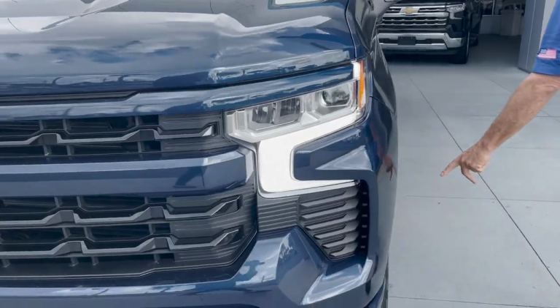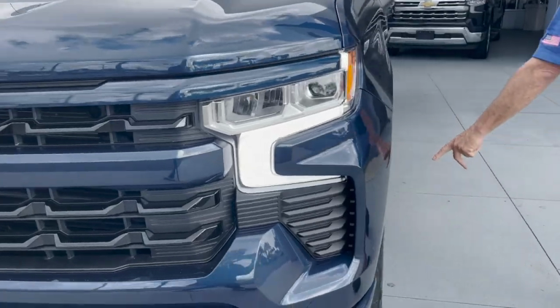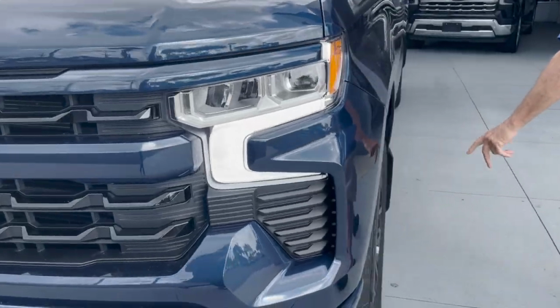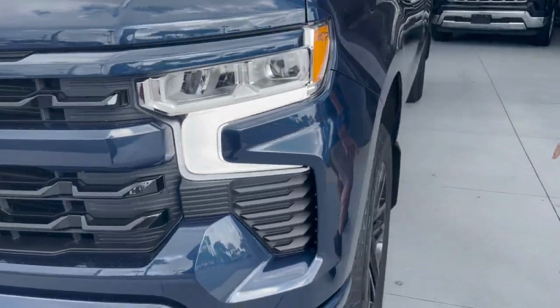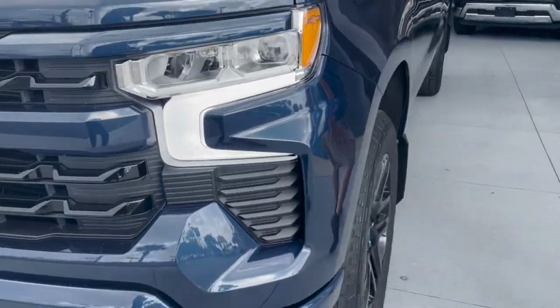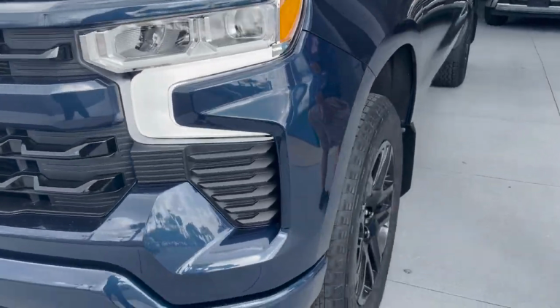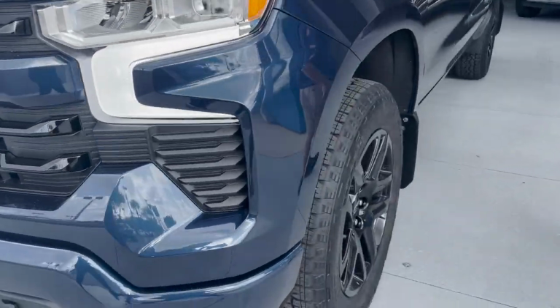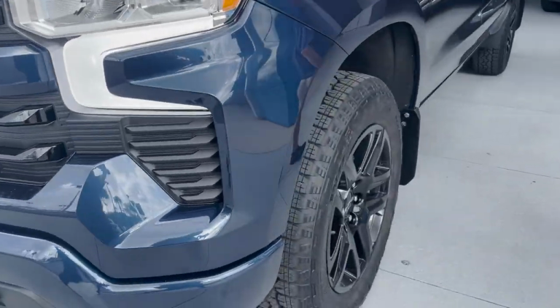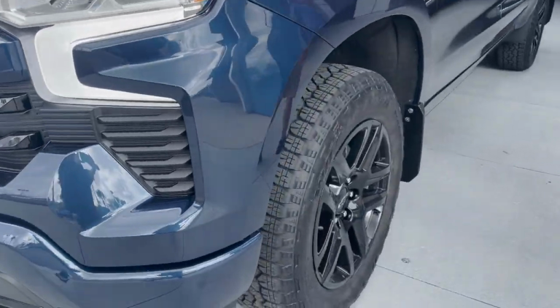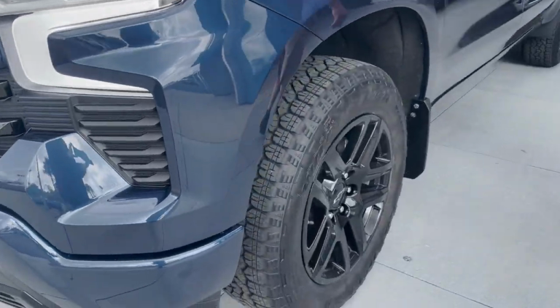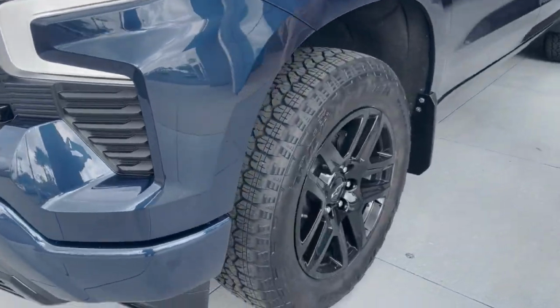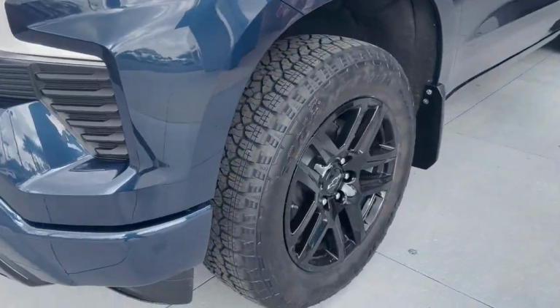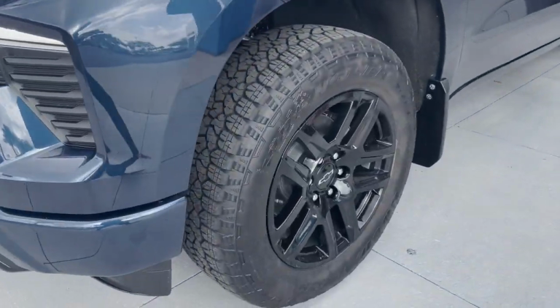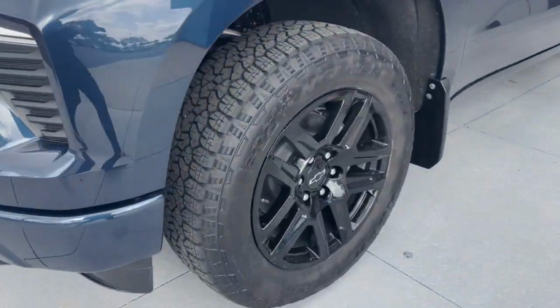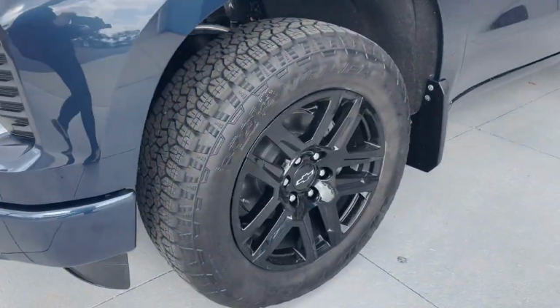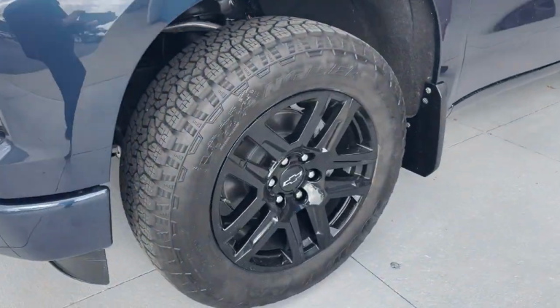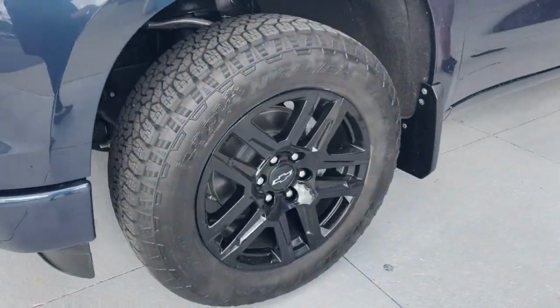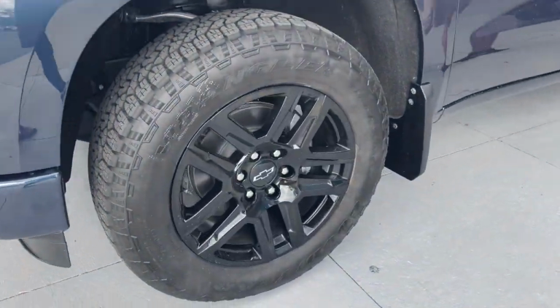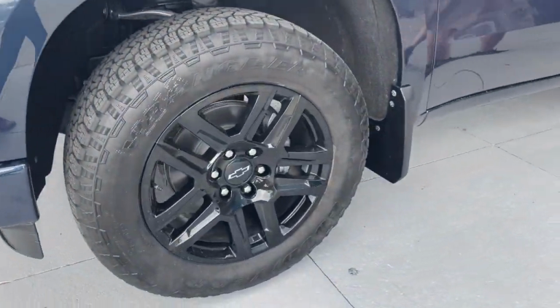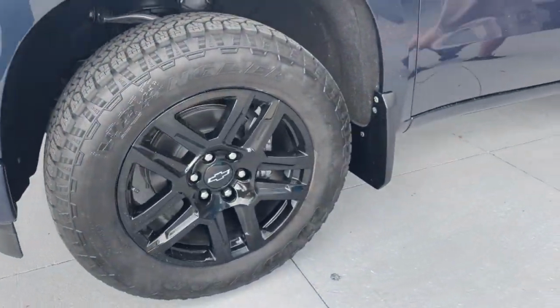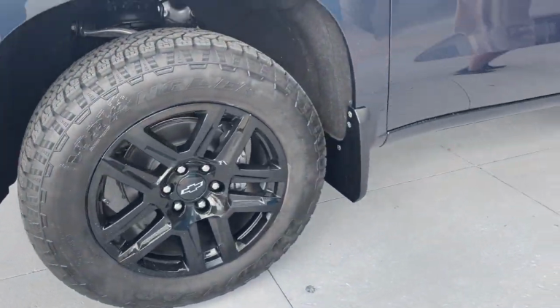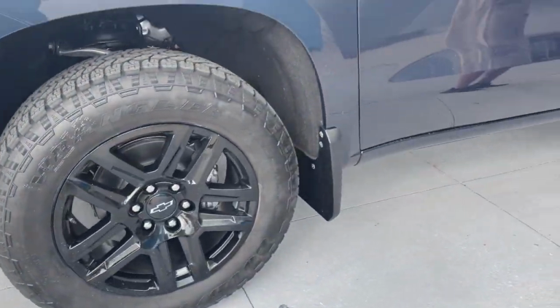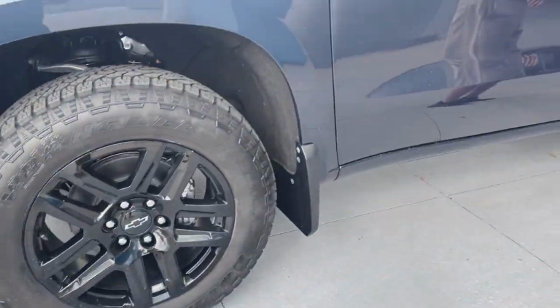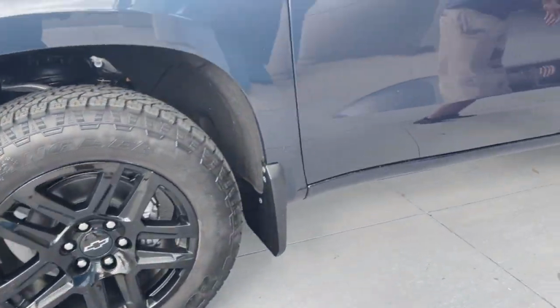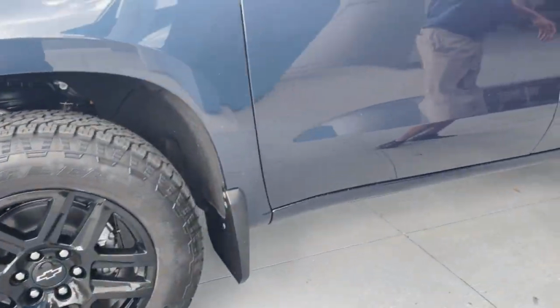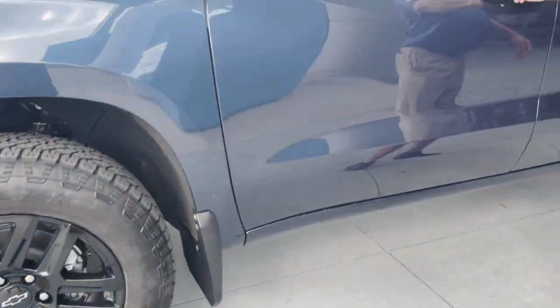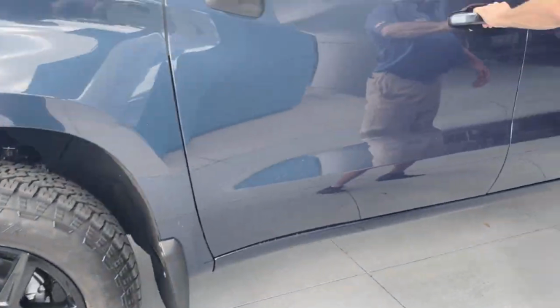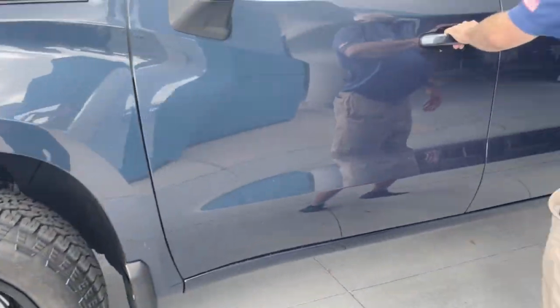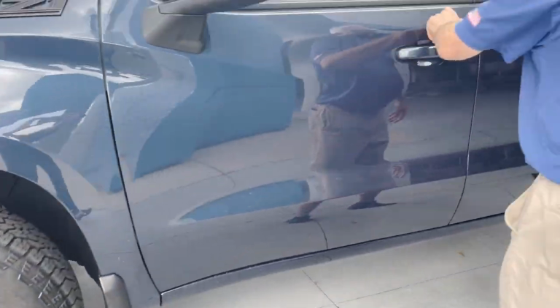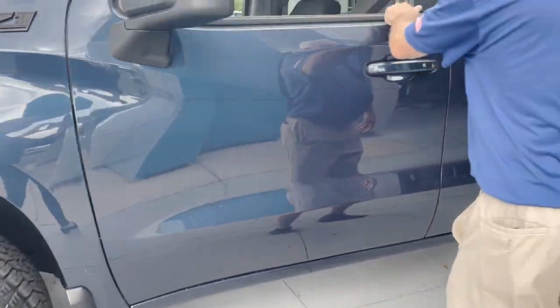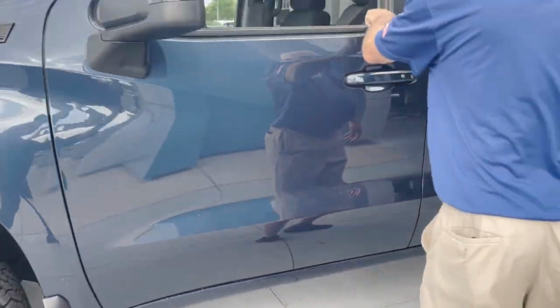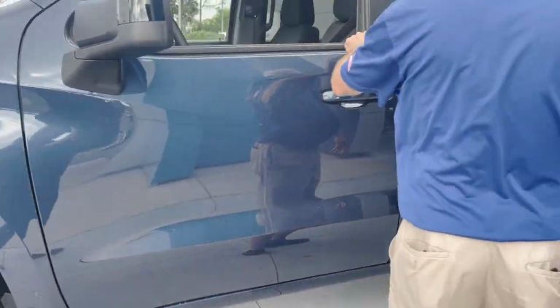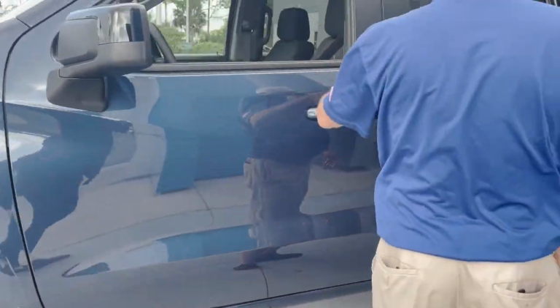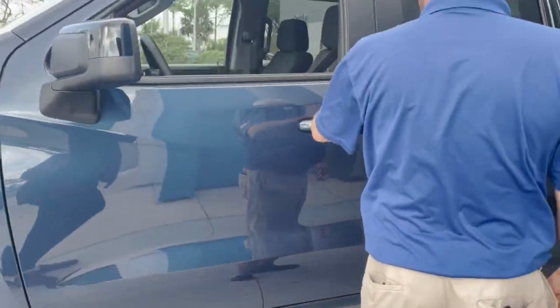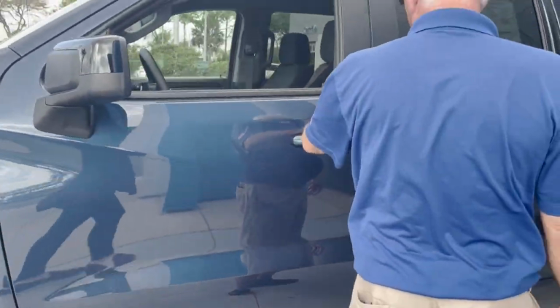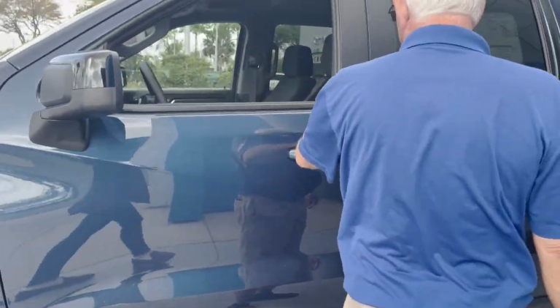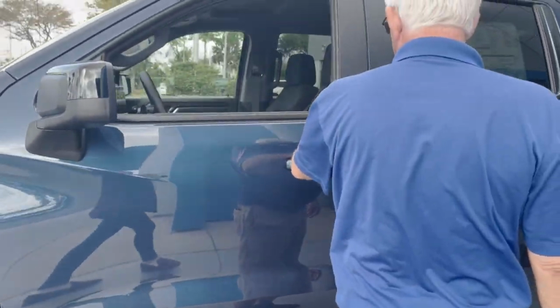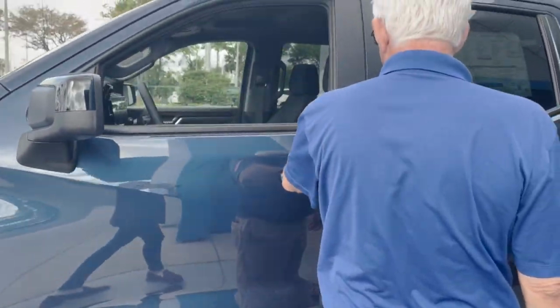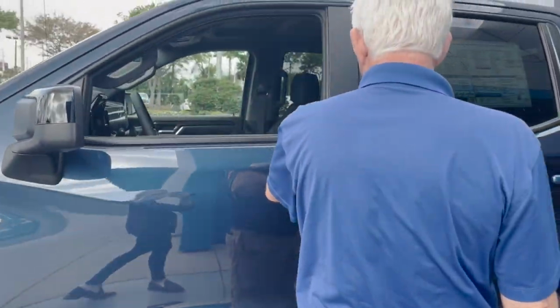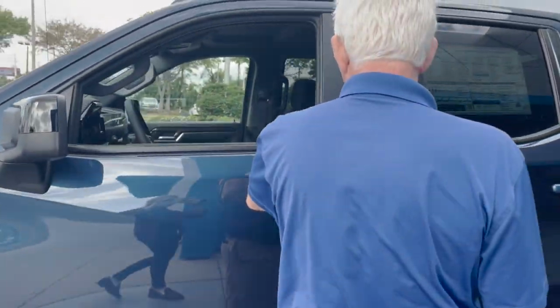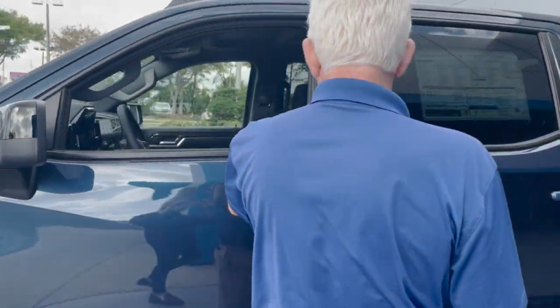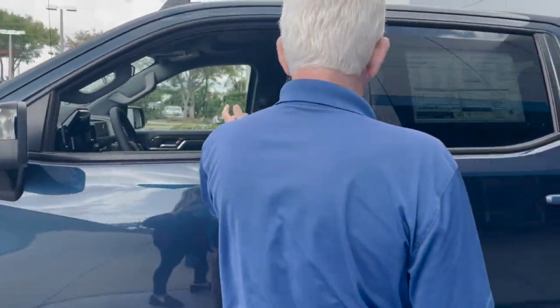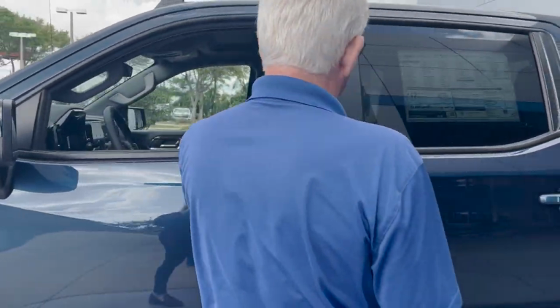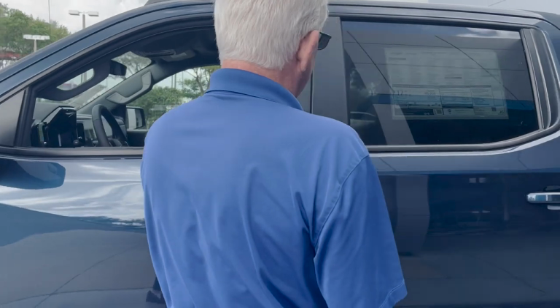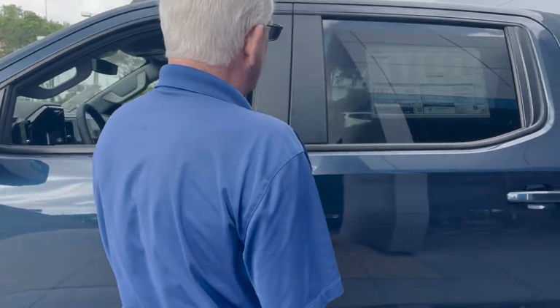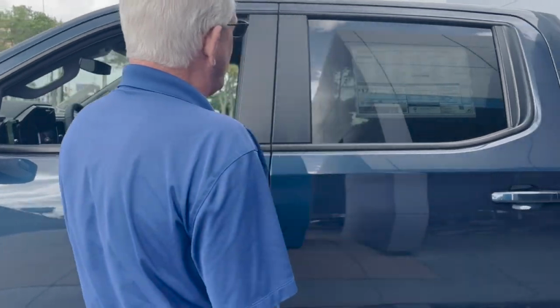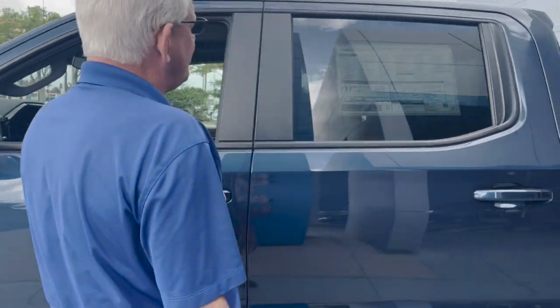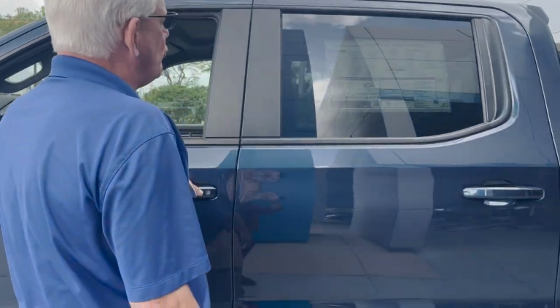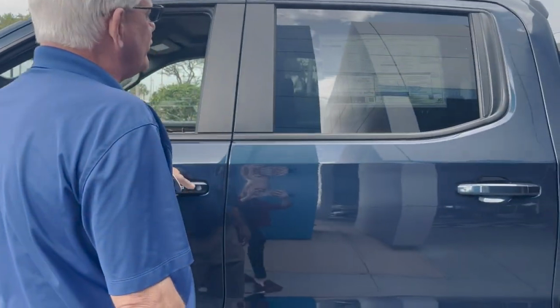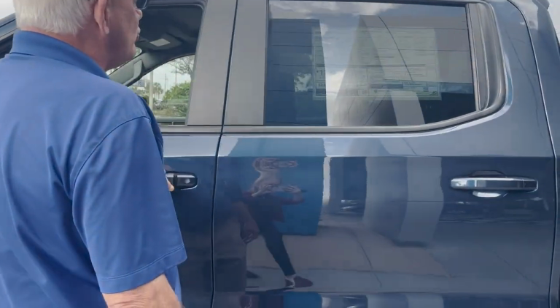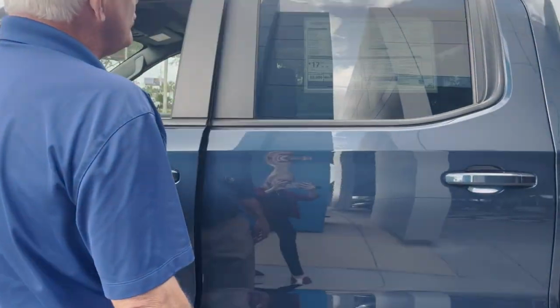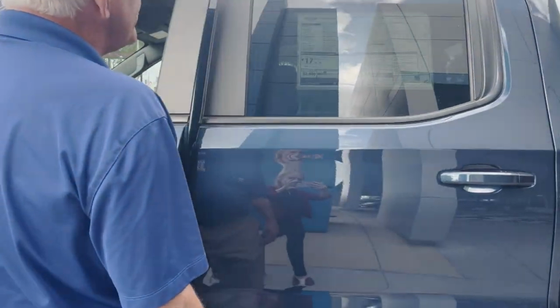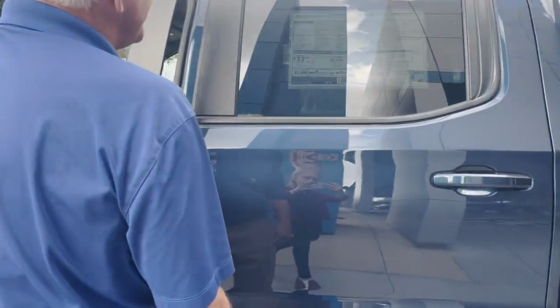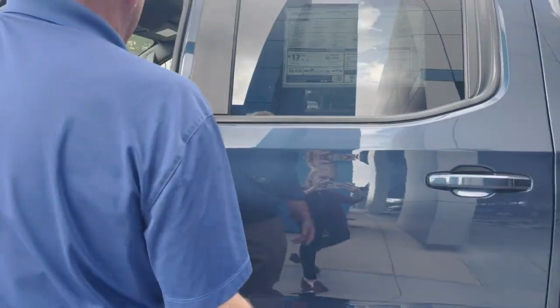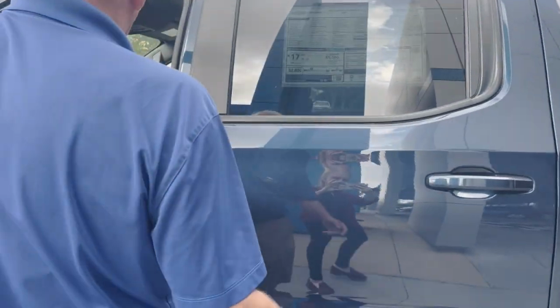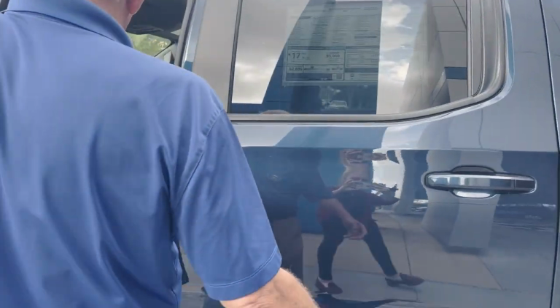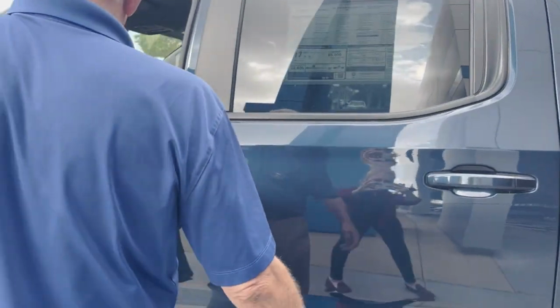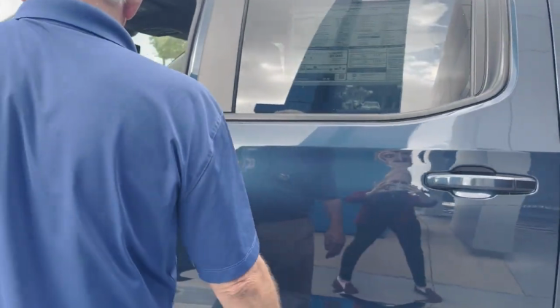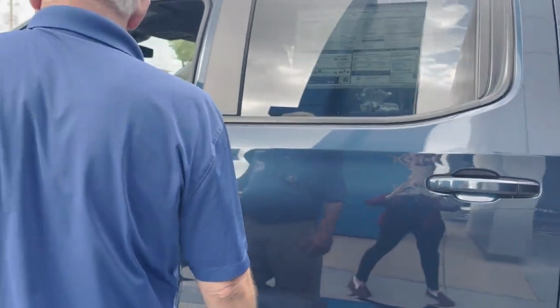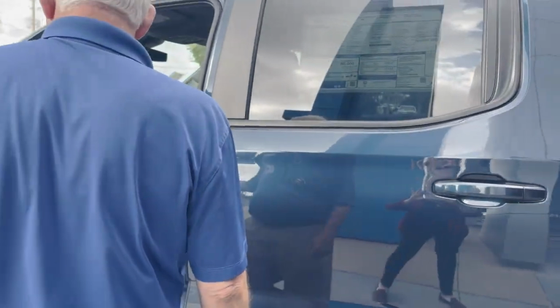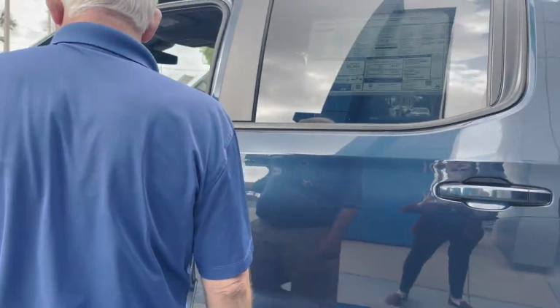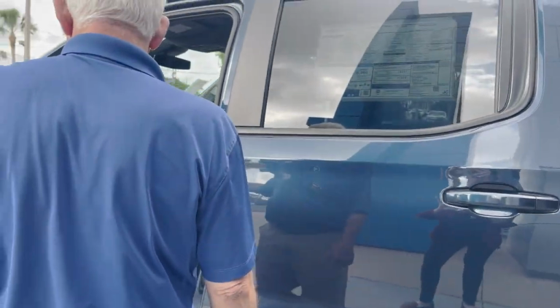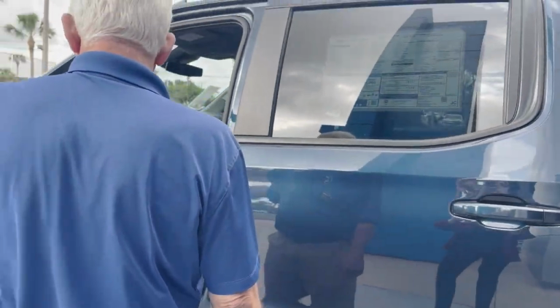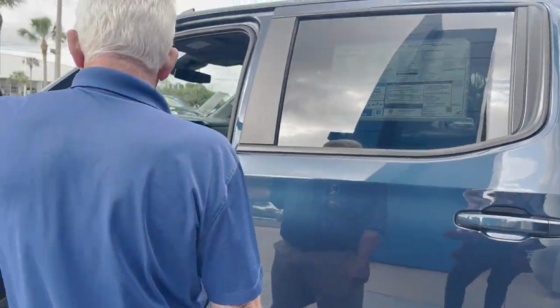Nice wheels and tires. The proximity key — hit it one time for one door, hit it again and all four doors open. This is the RST trim.